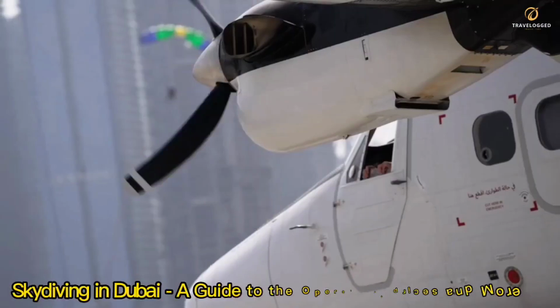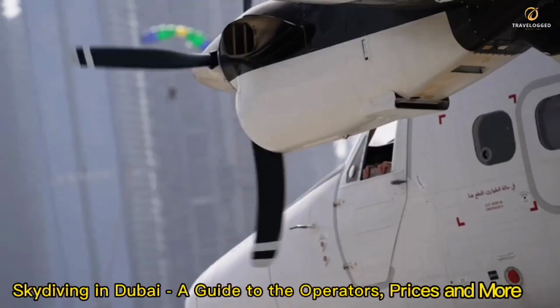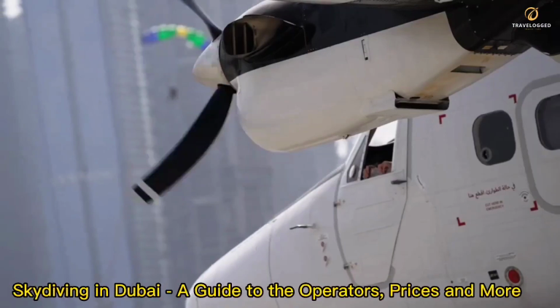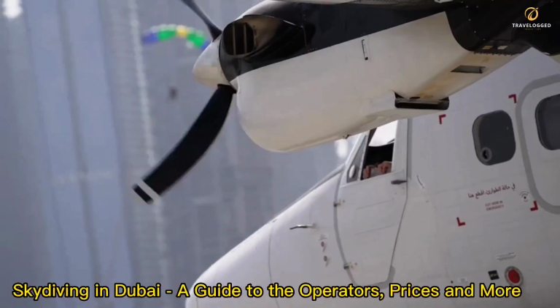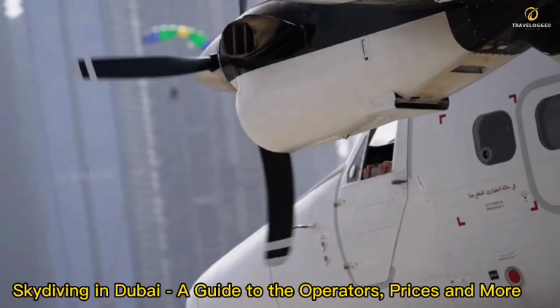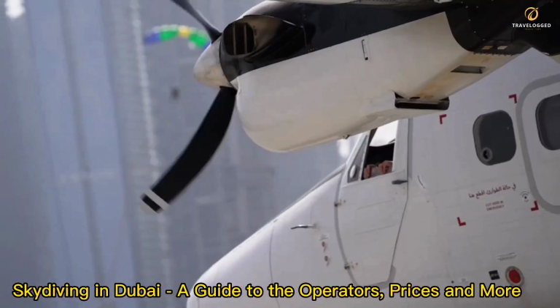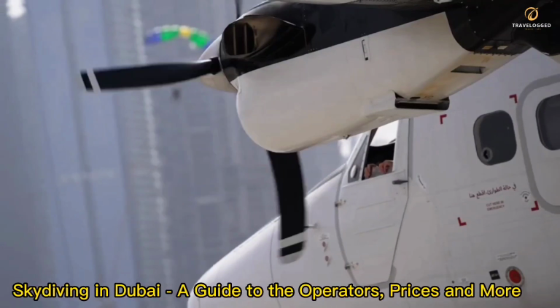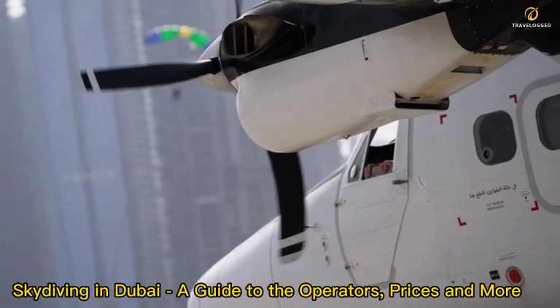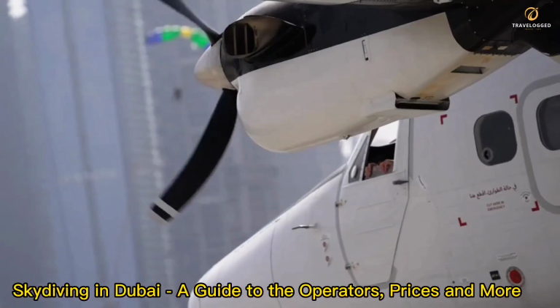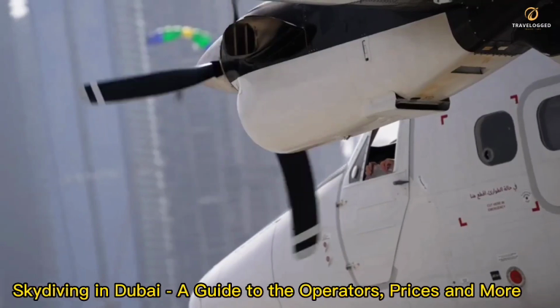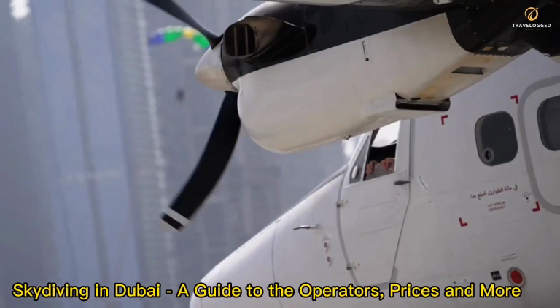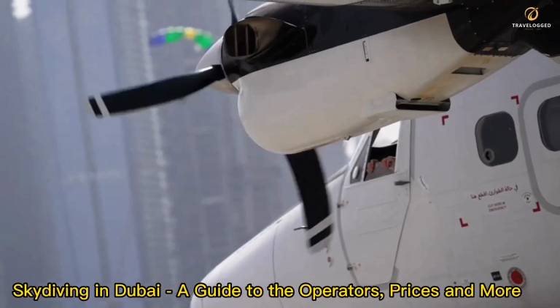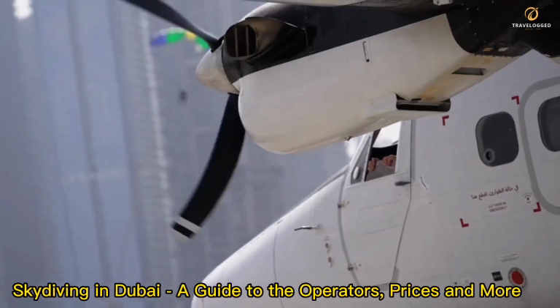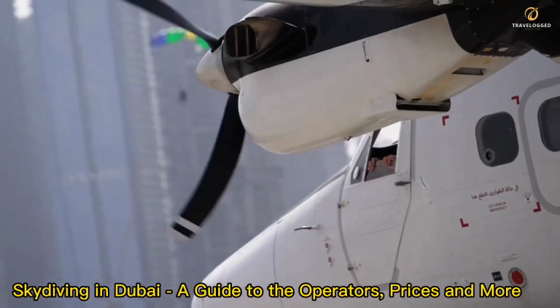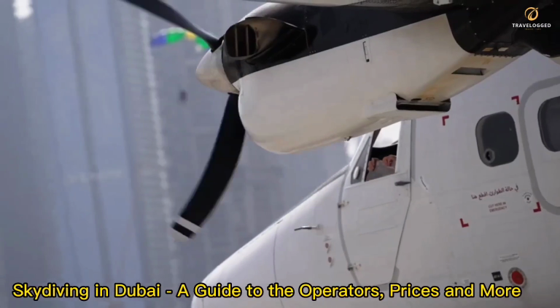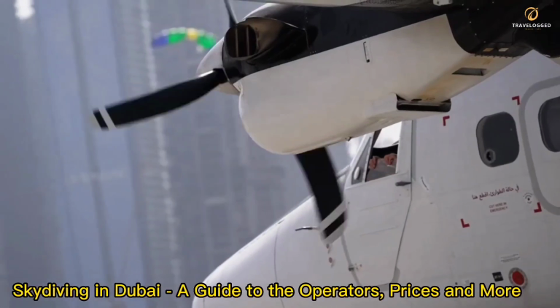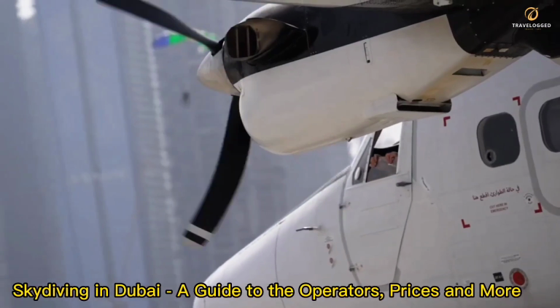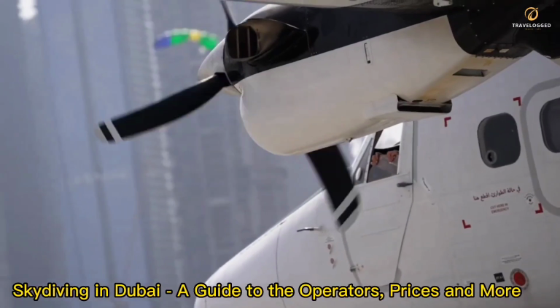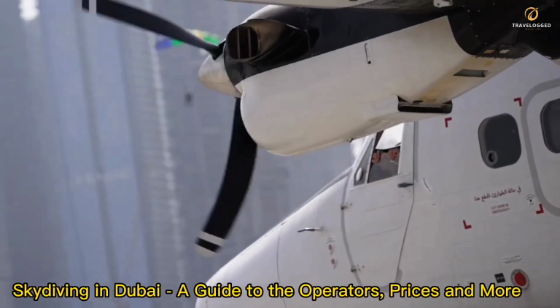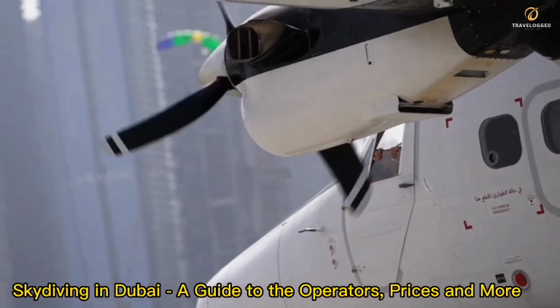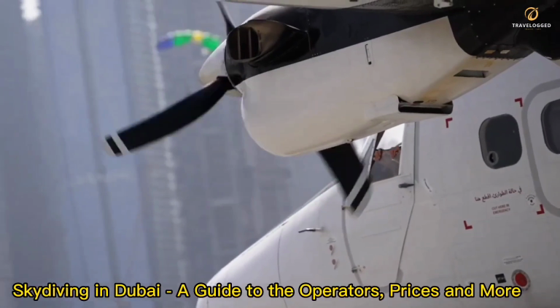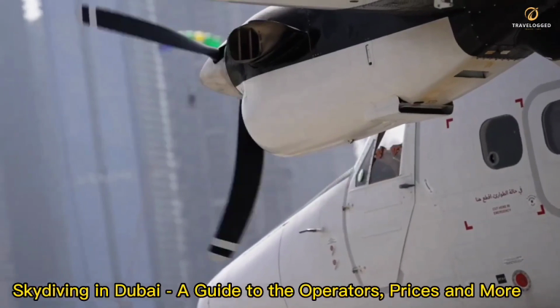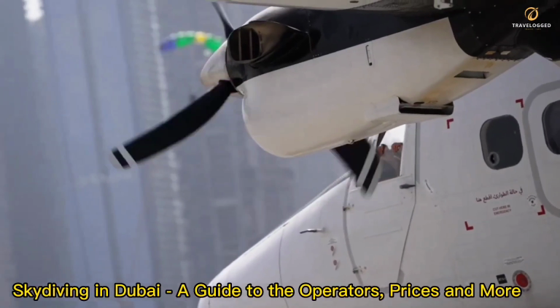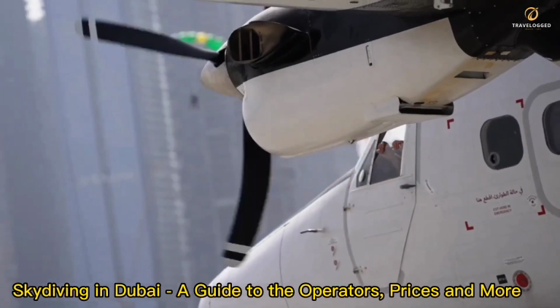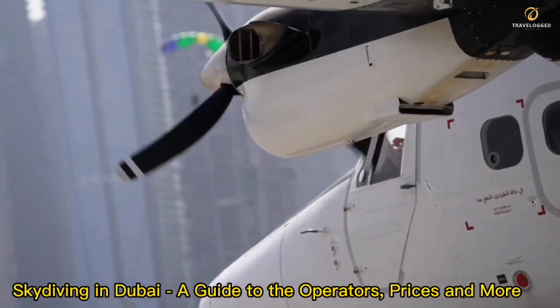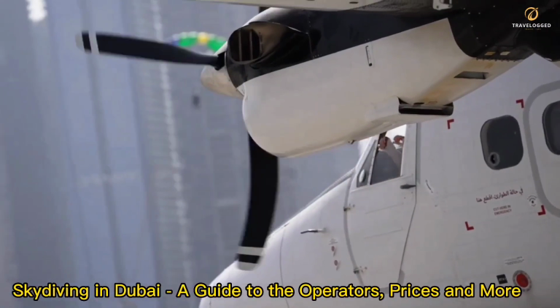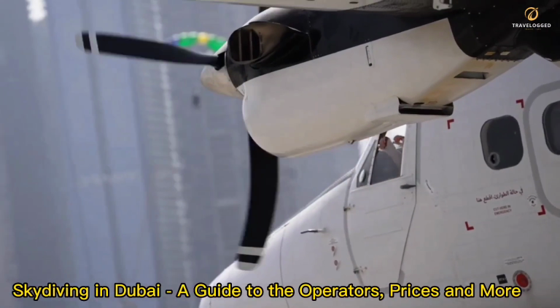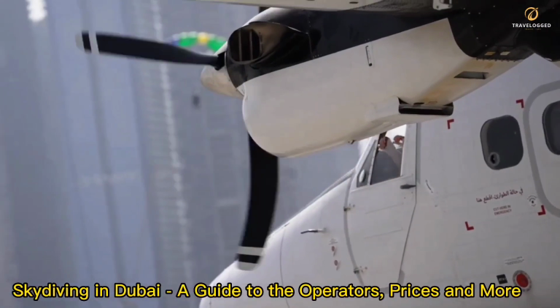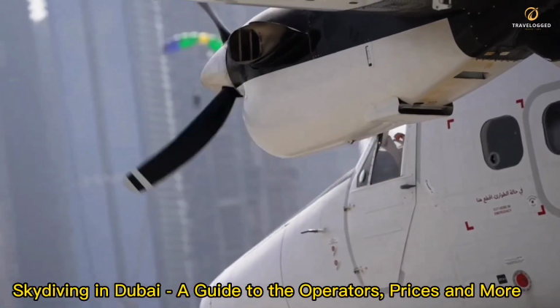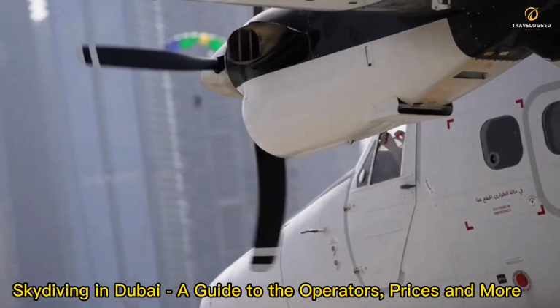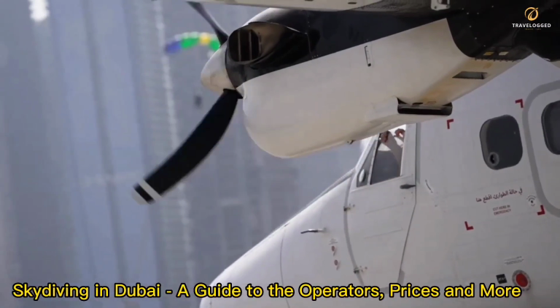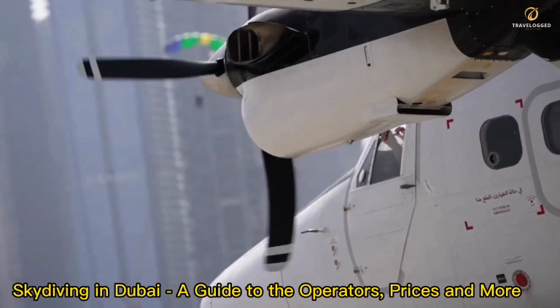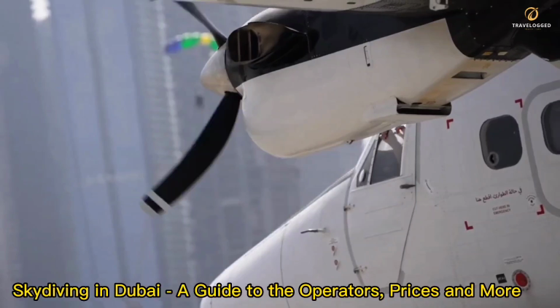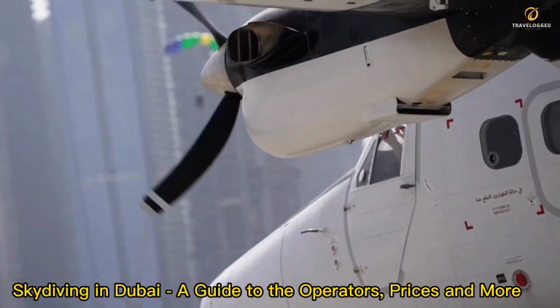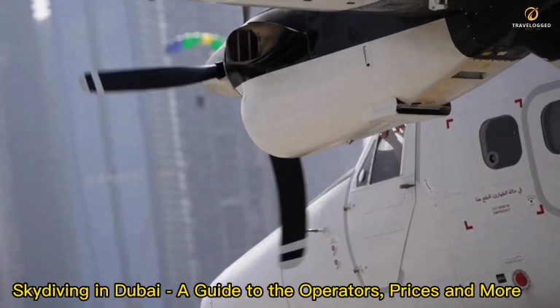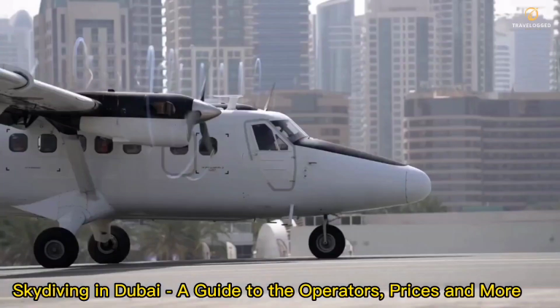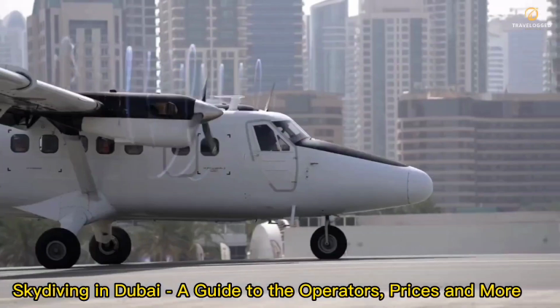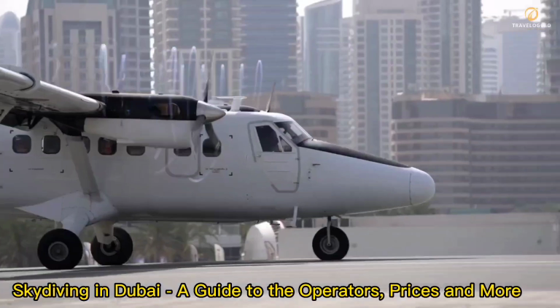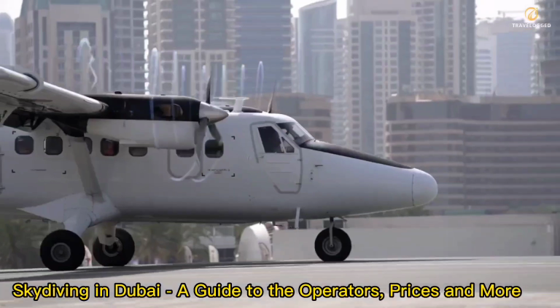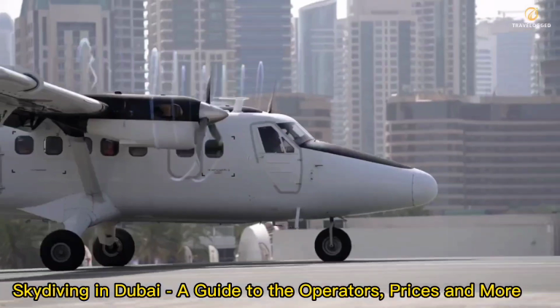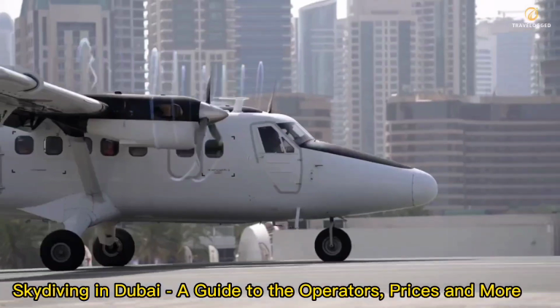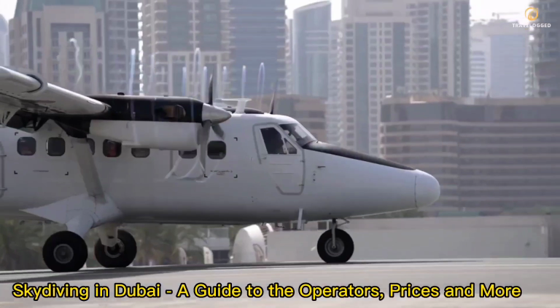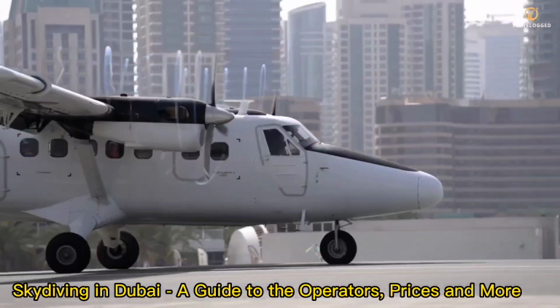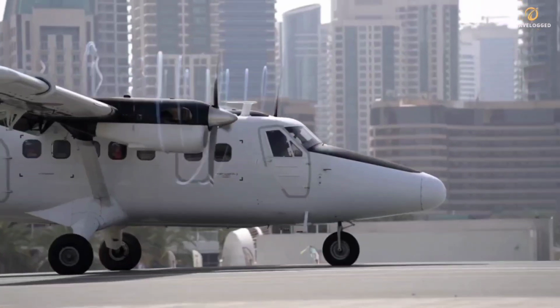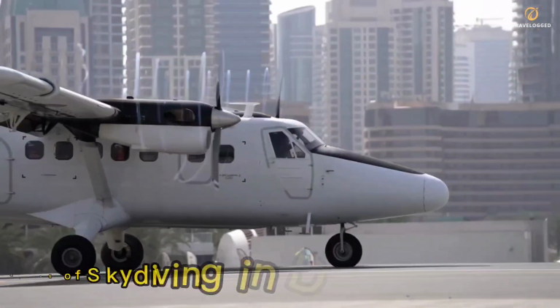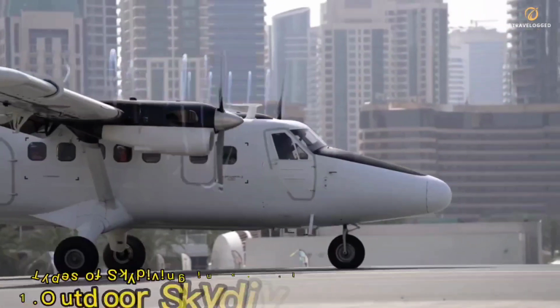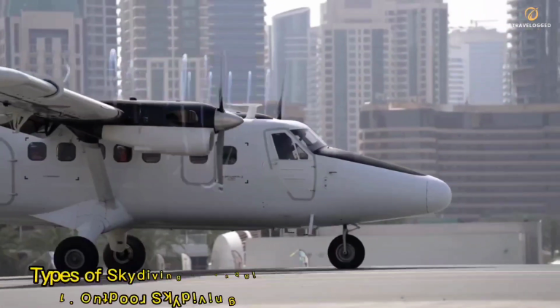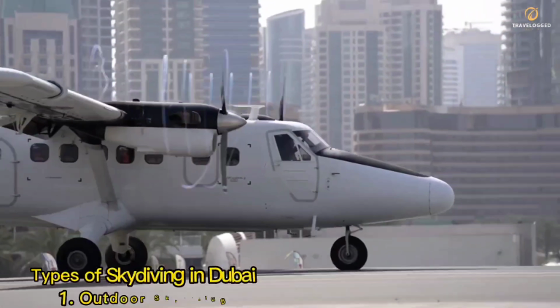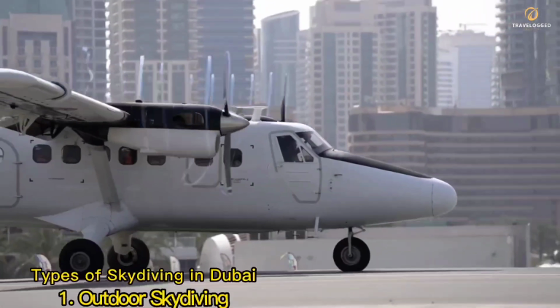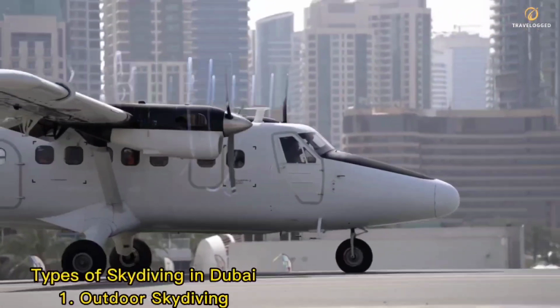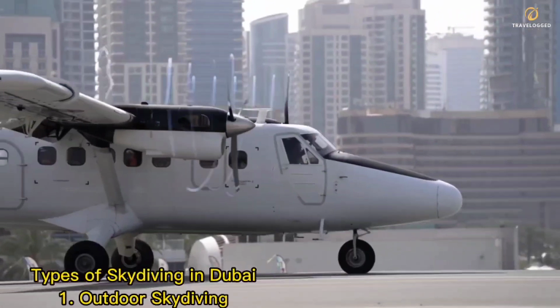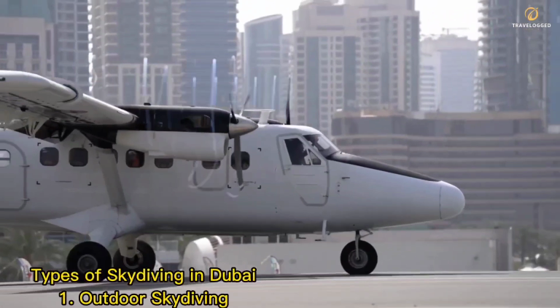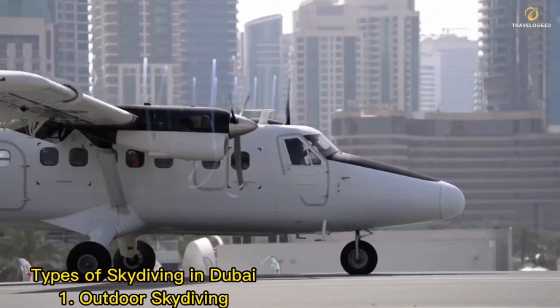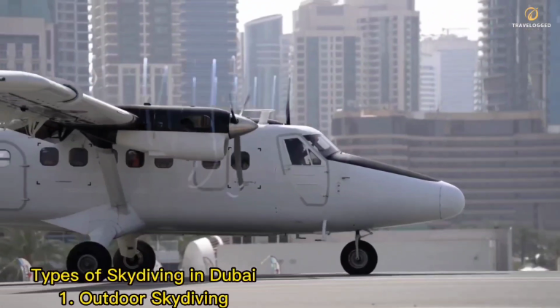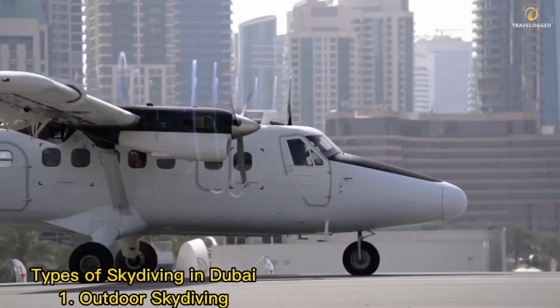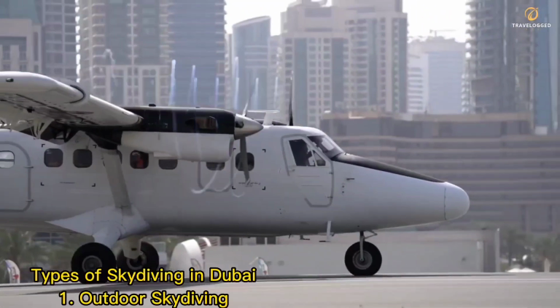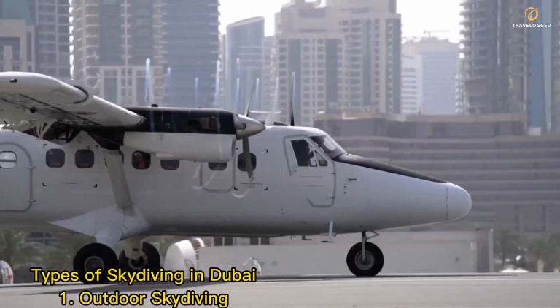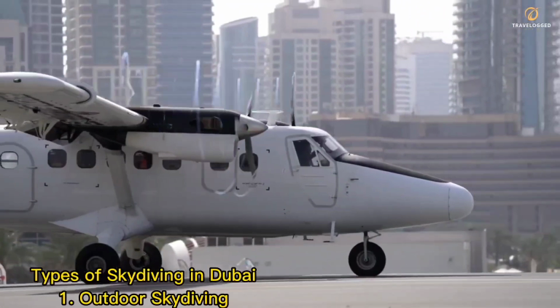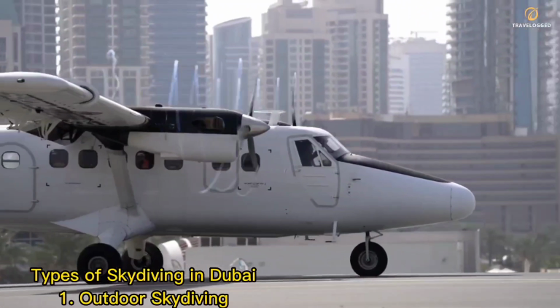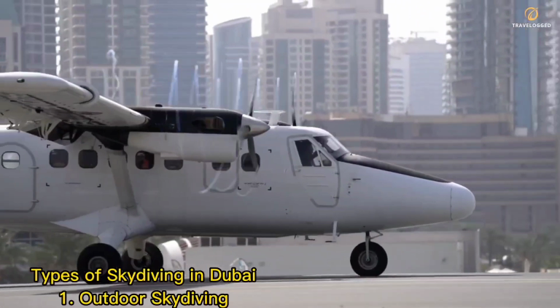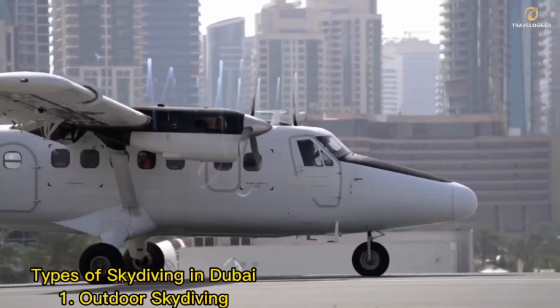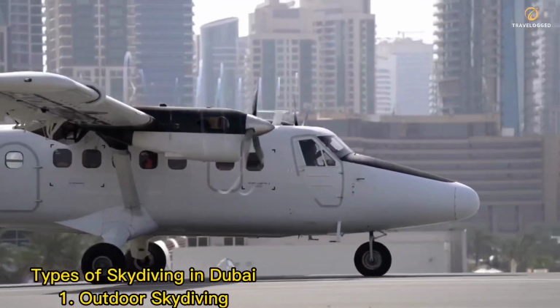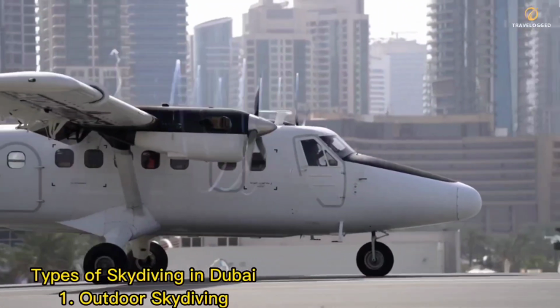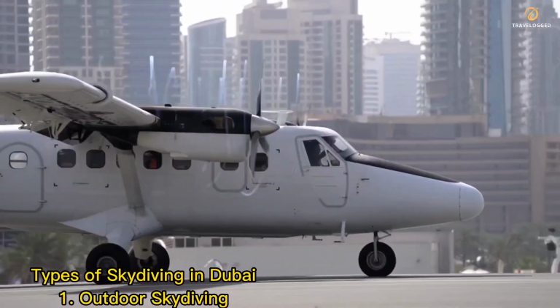Skydiving in Dubai: a guide to the operators, prices, and more. Types of Skydiving in Dubai.